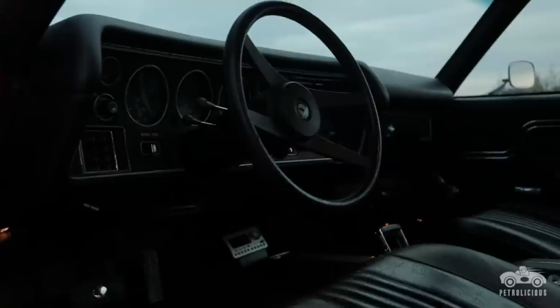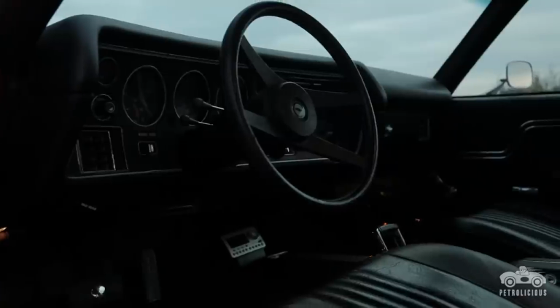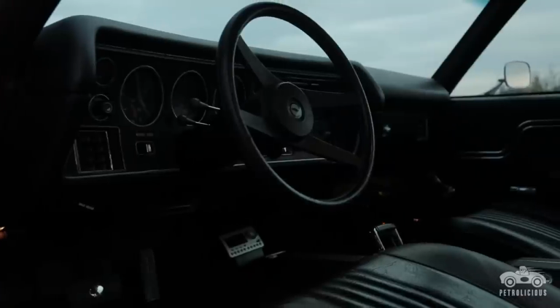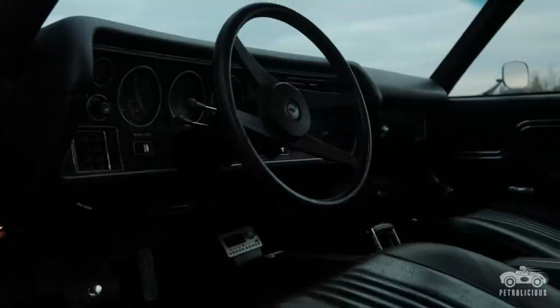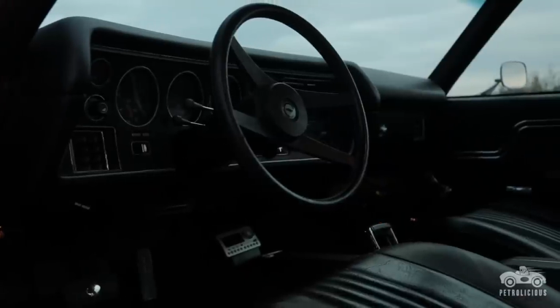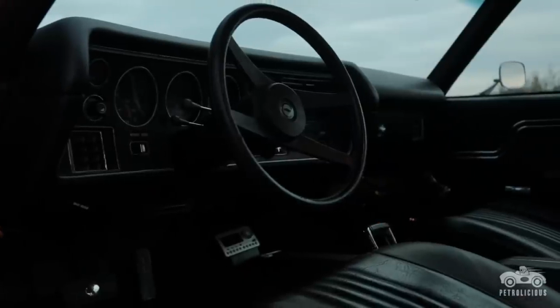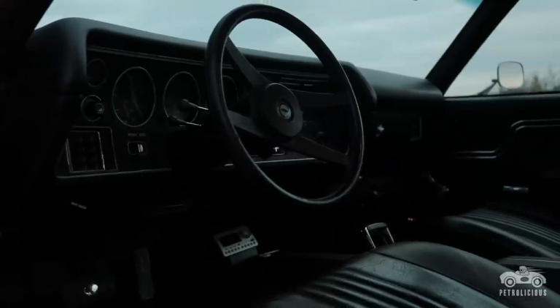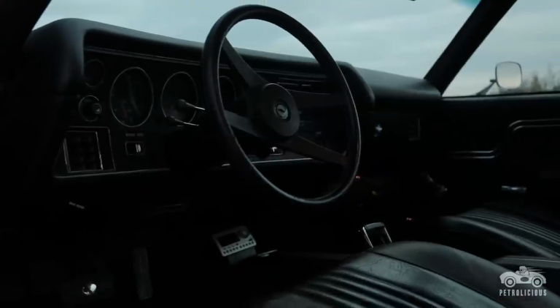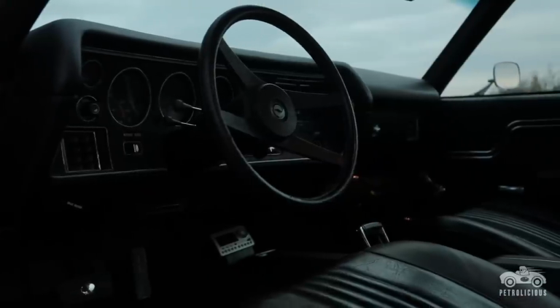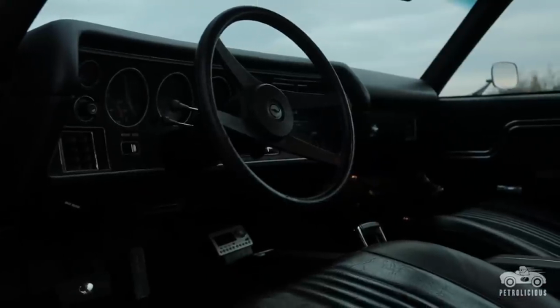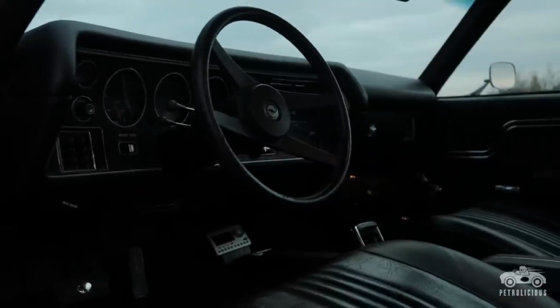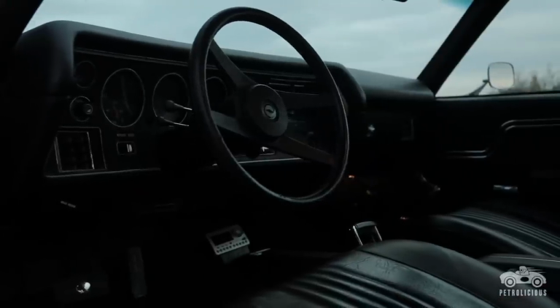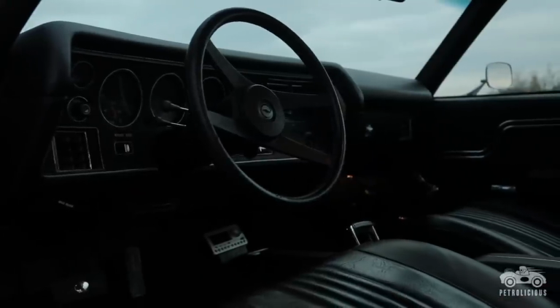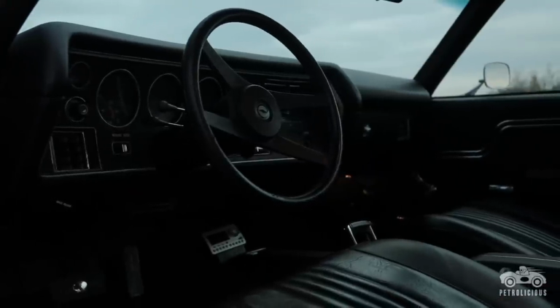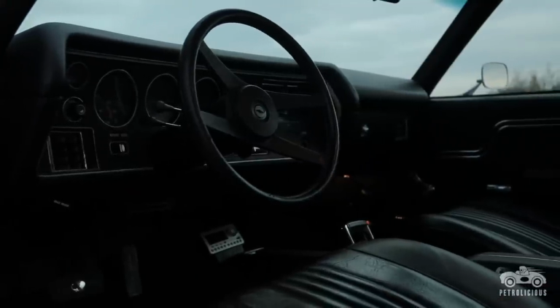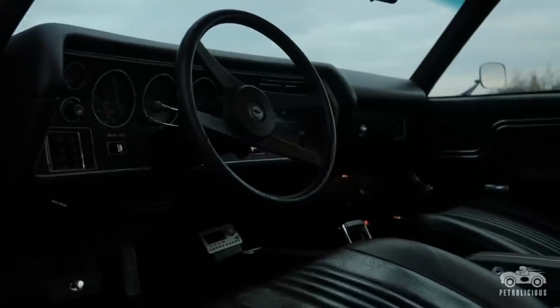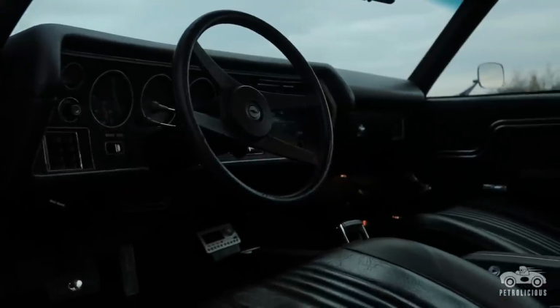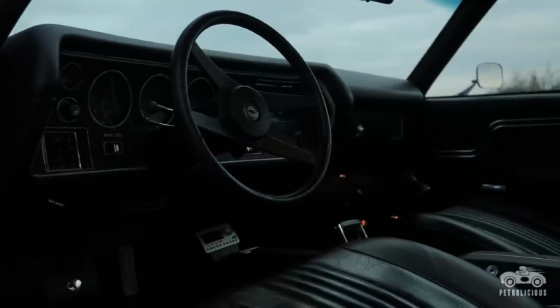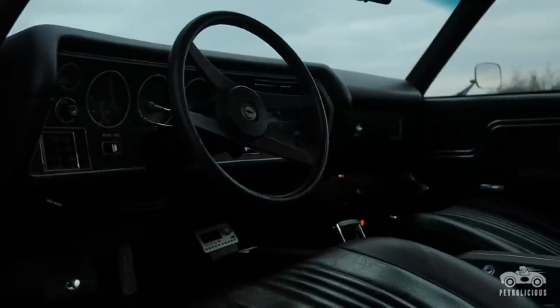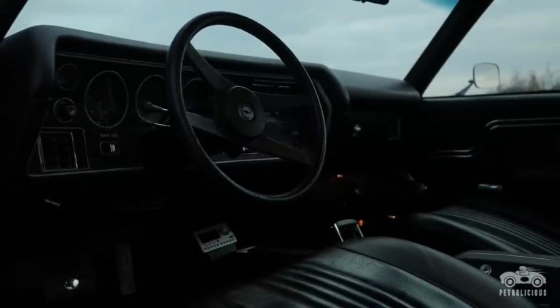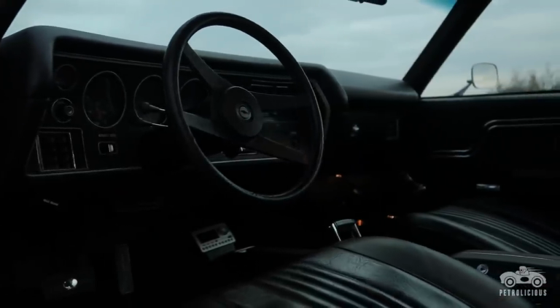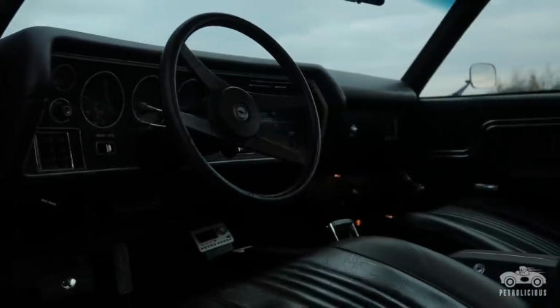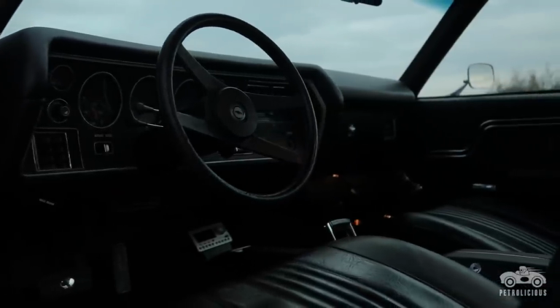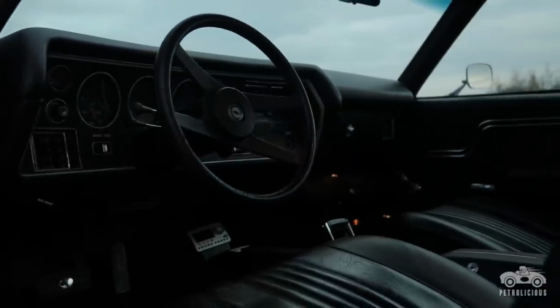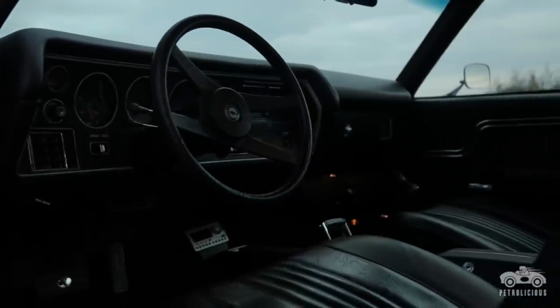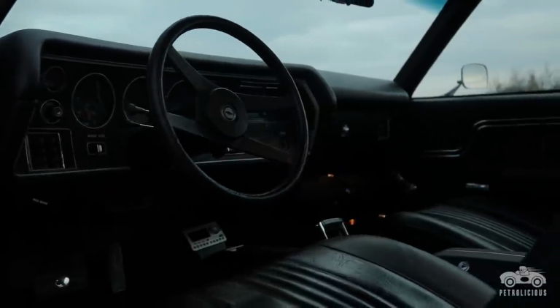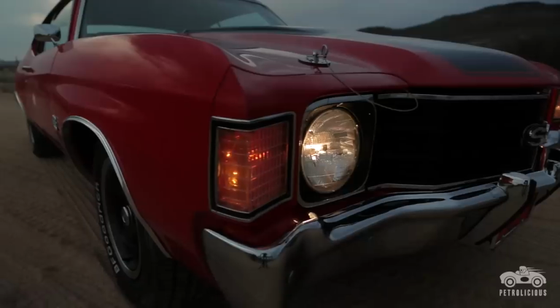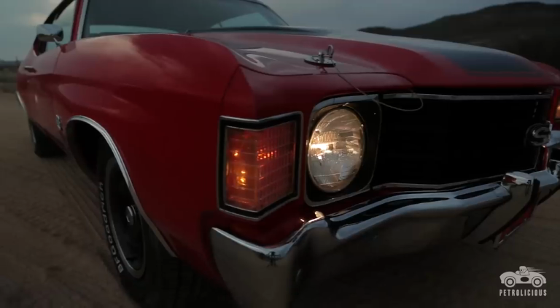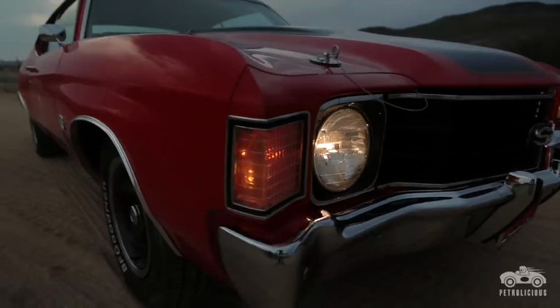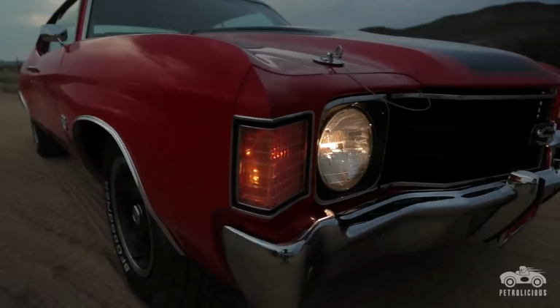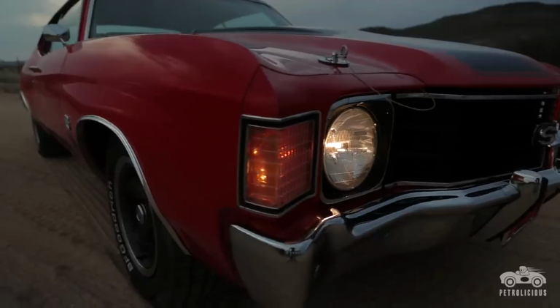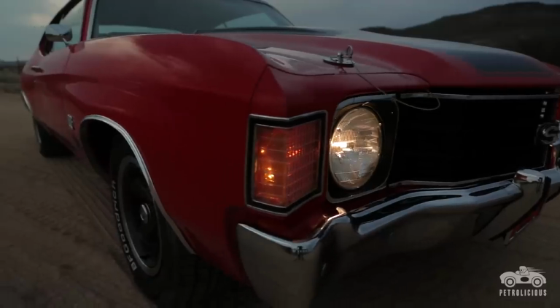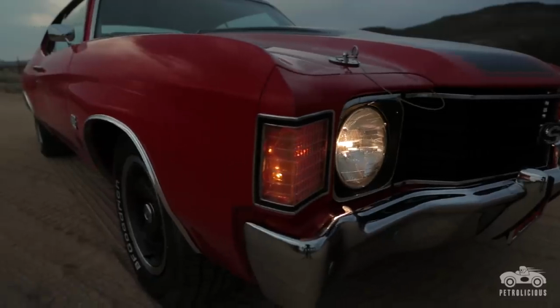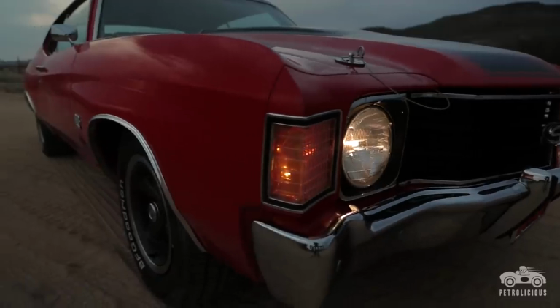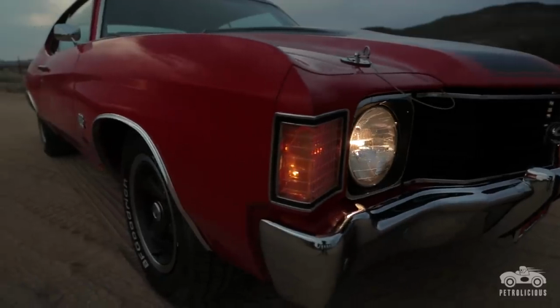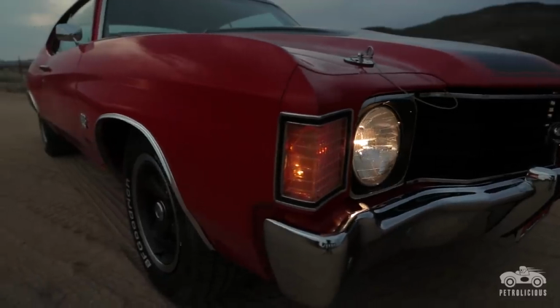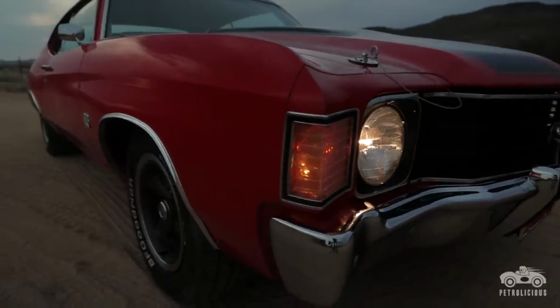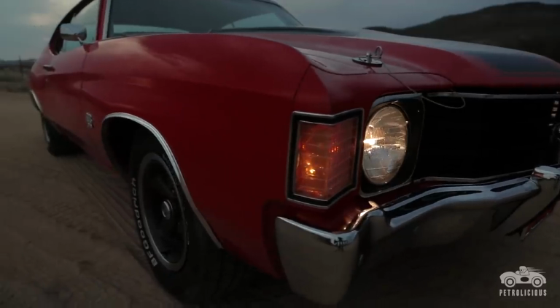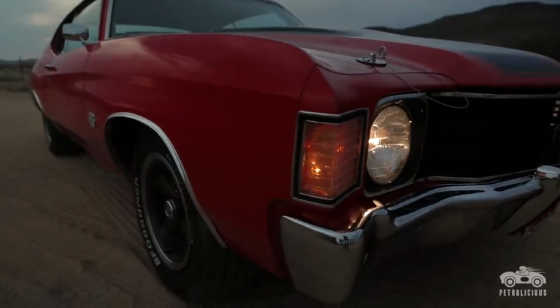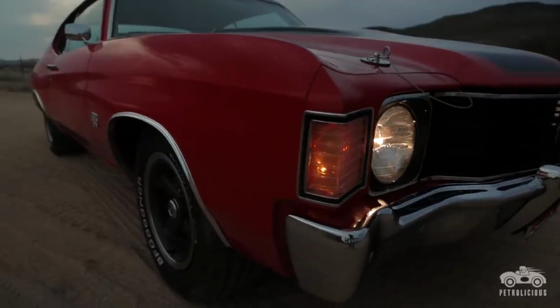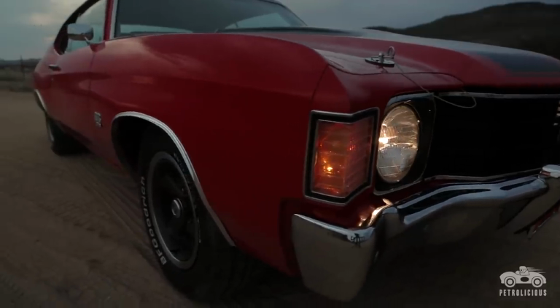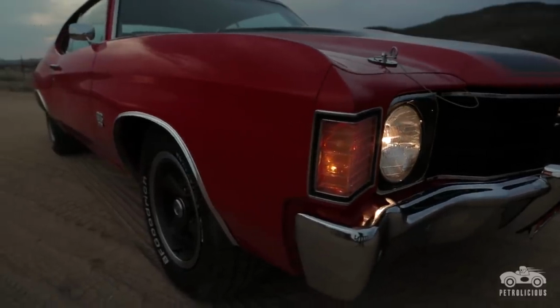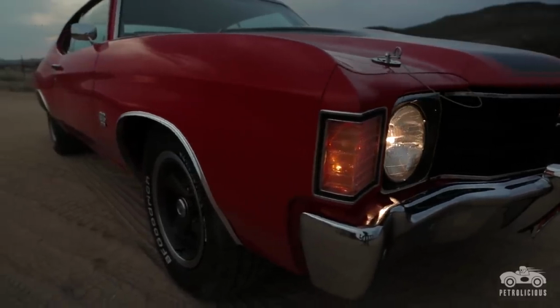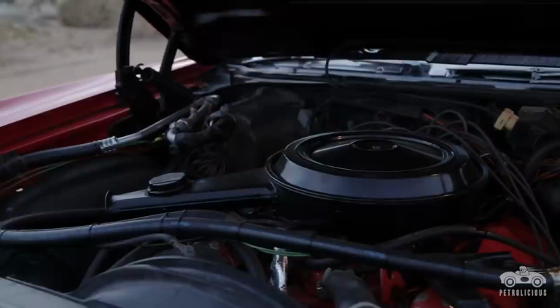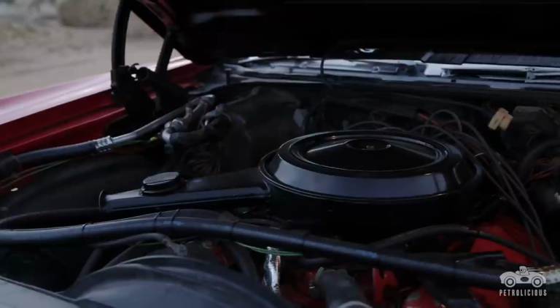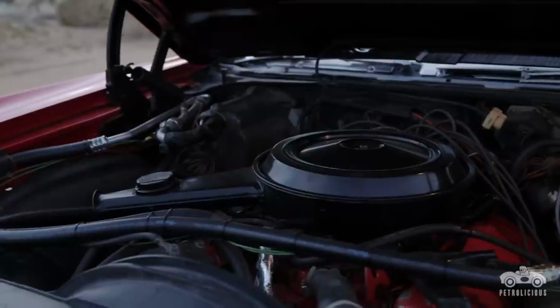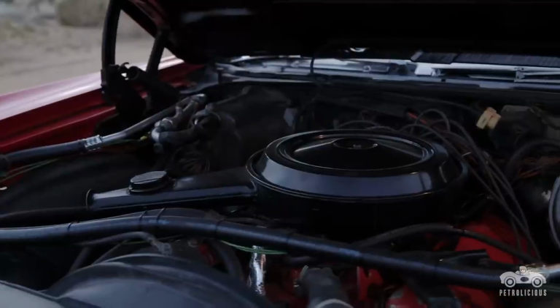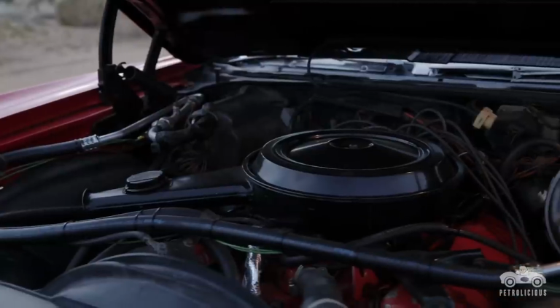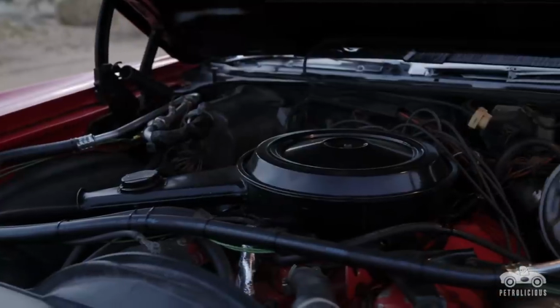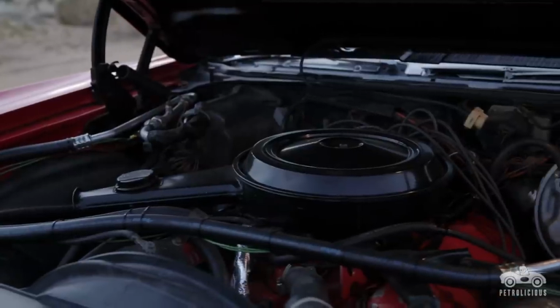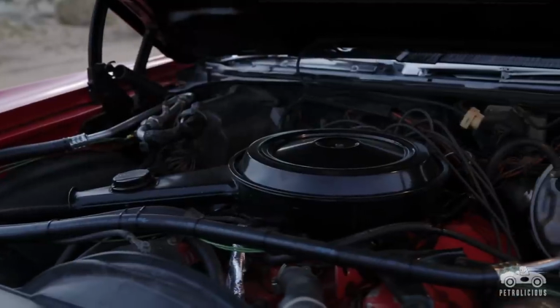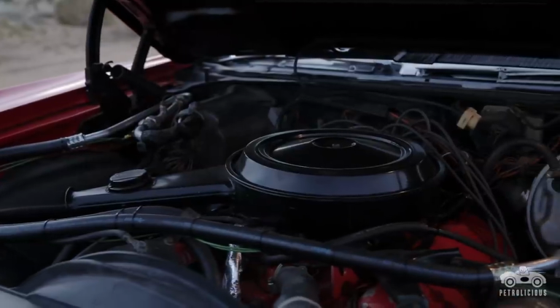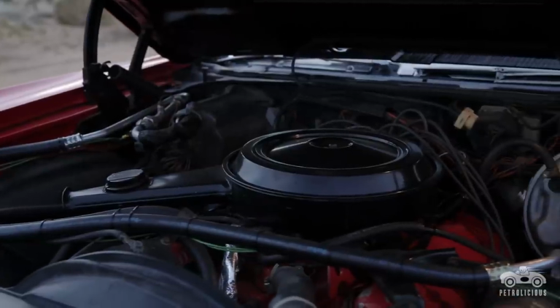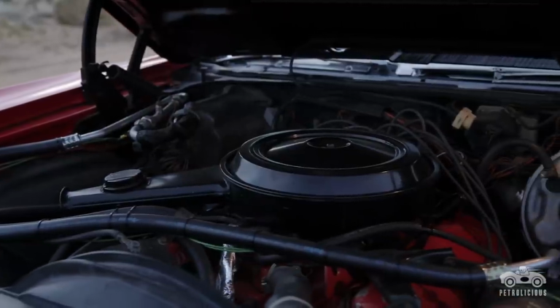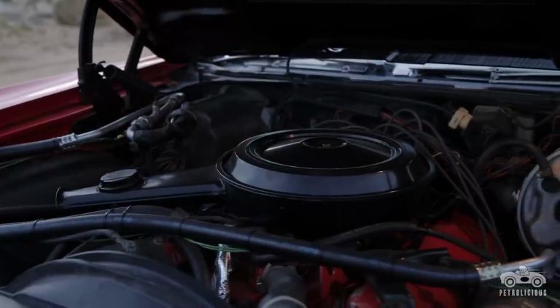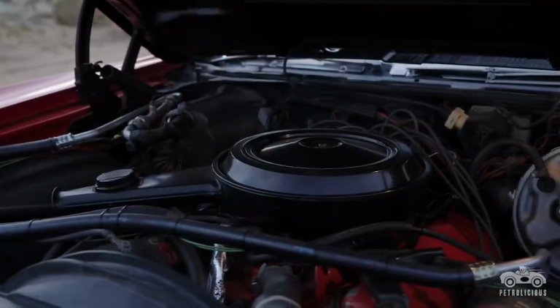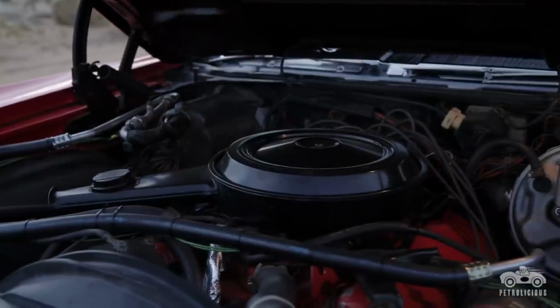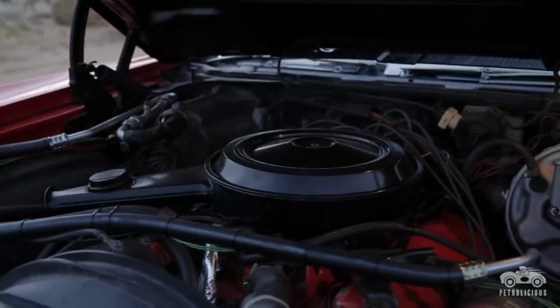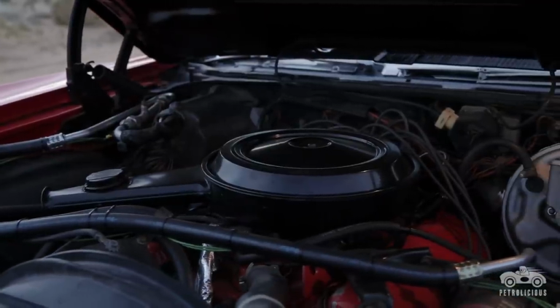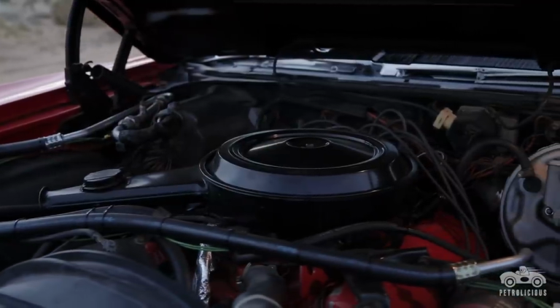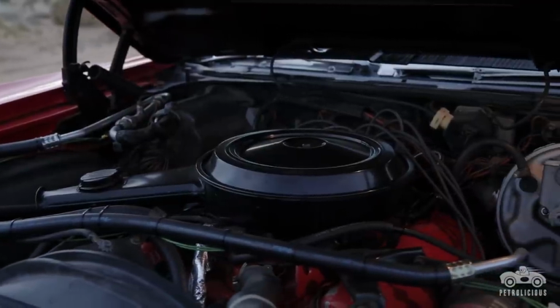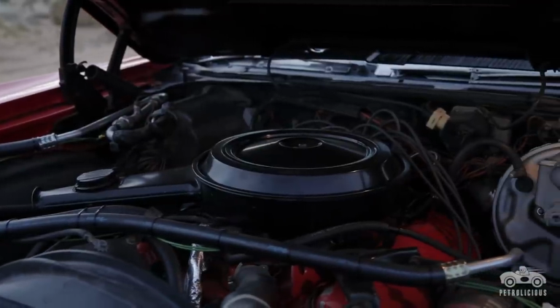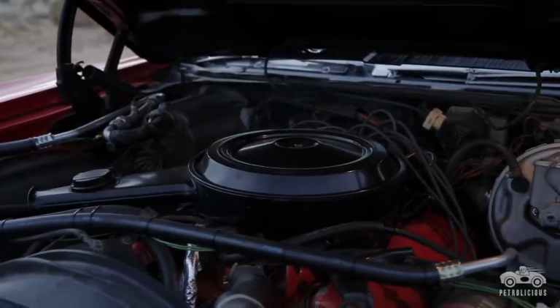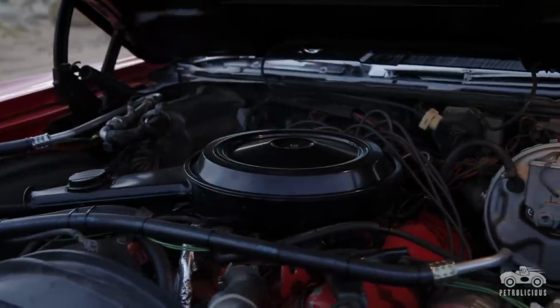When I received it, it was exactly as advertised, except it needed a paint job and it needed an interior. So those are the only things I've done to it cosmetically.